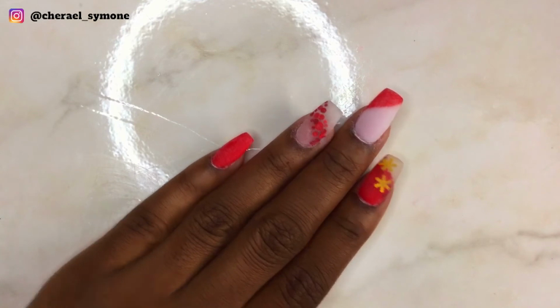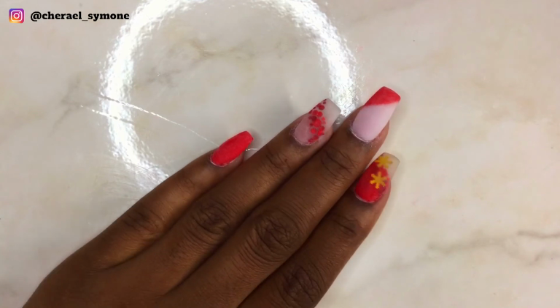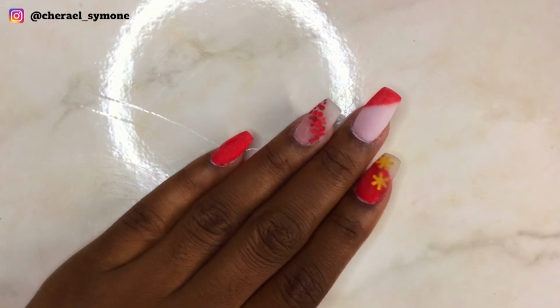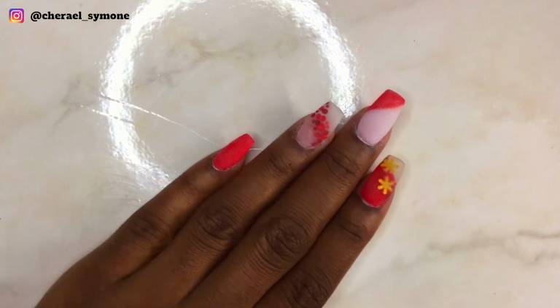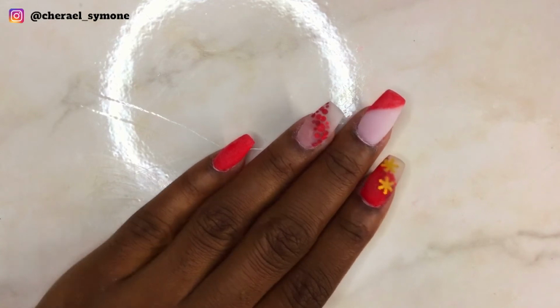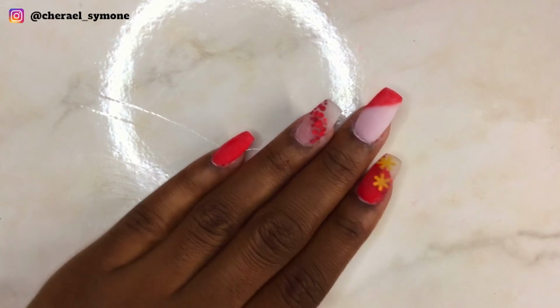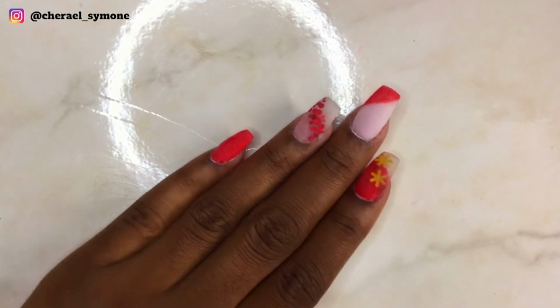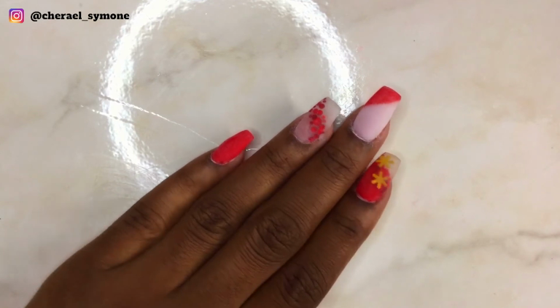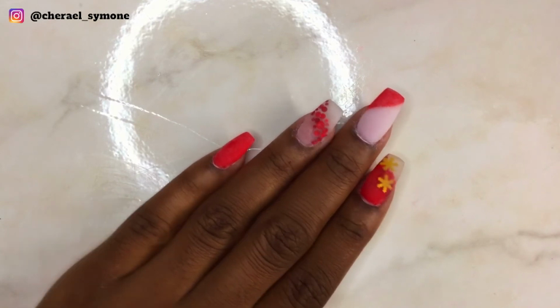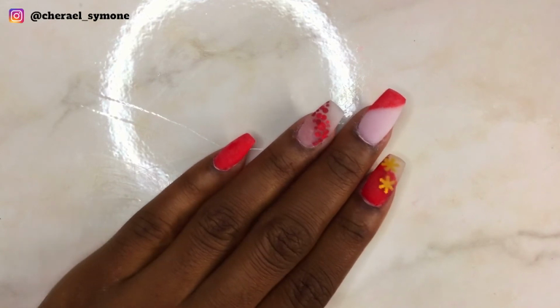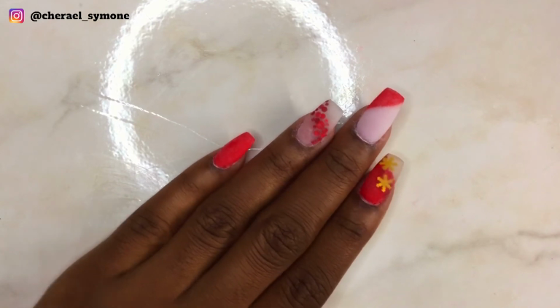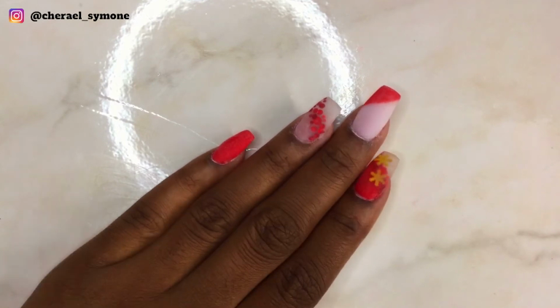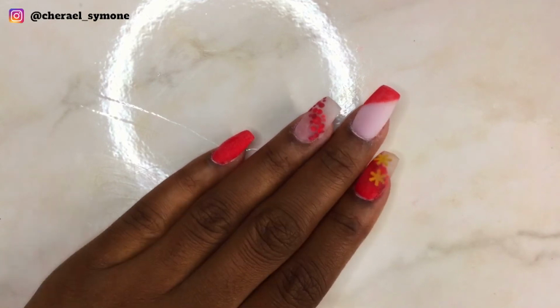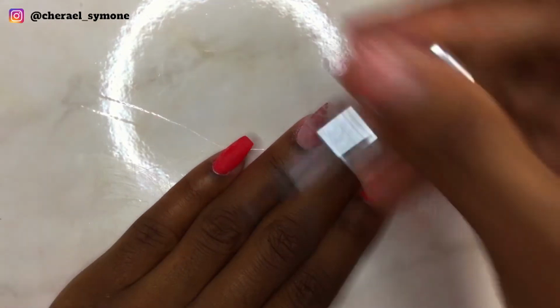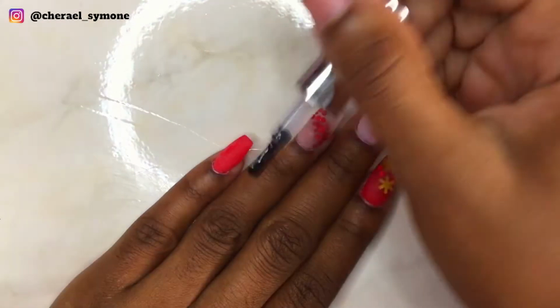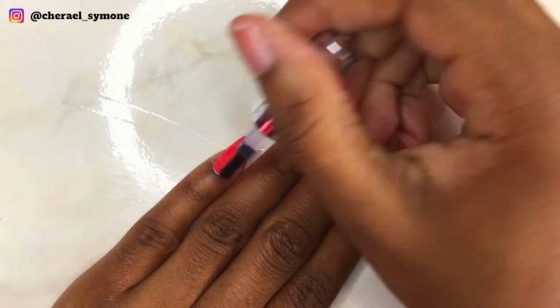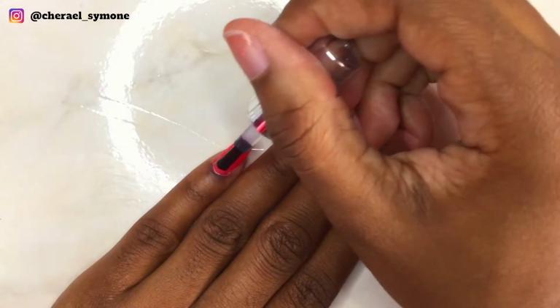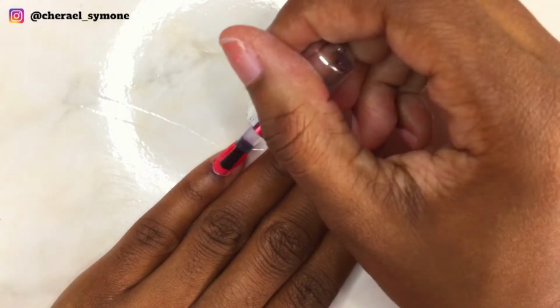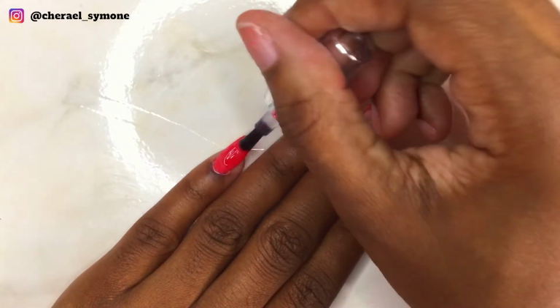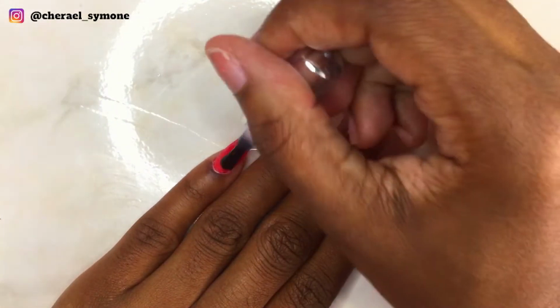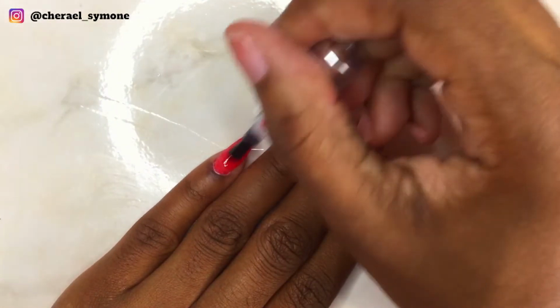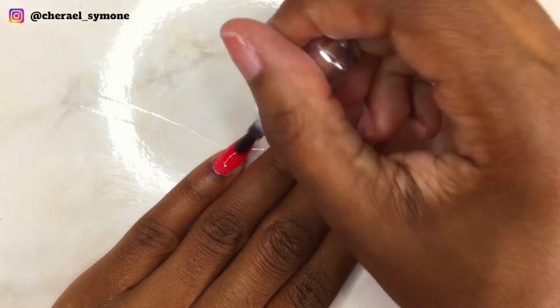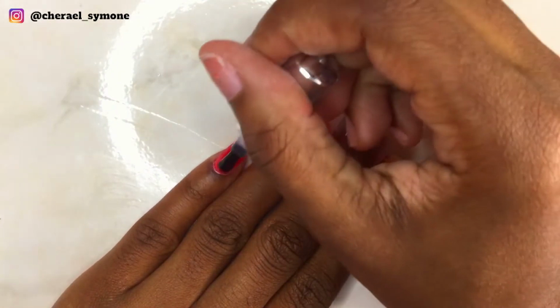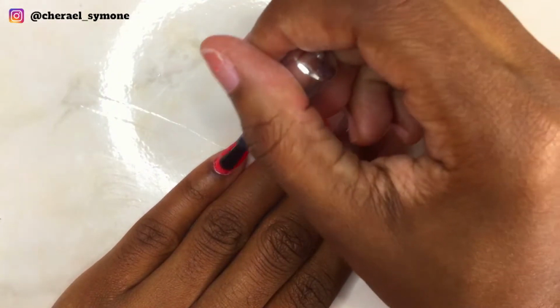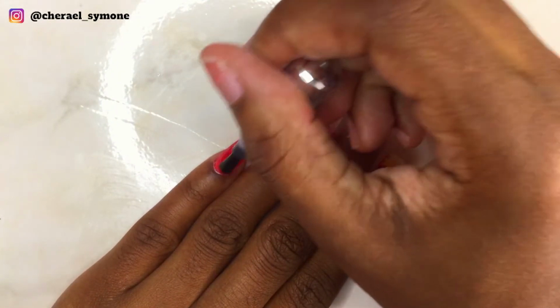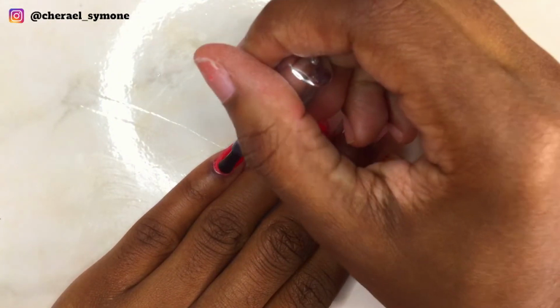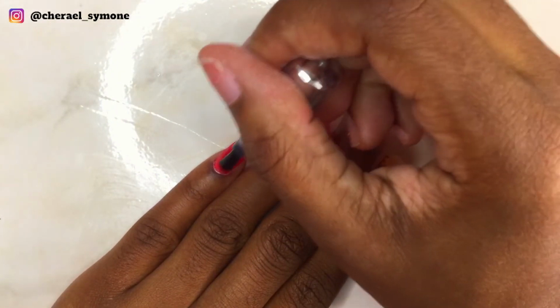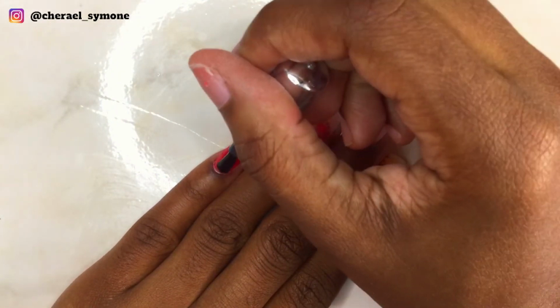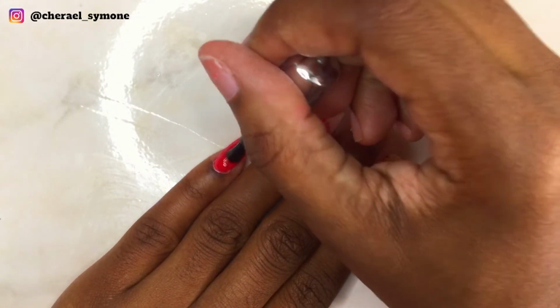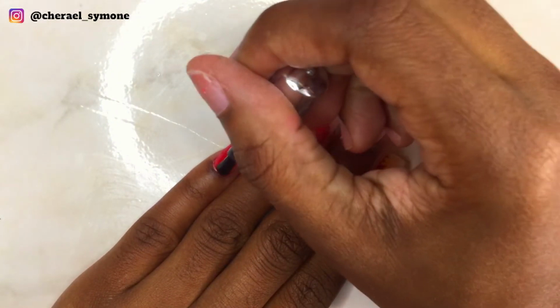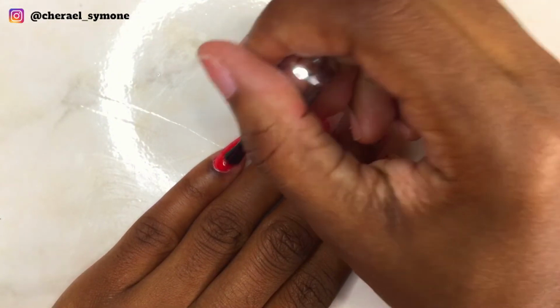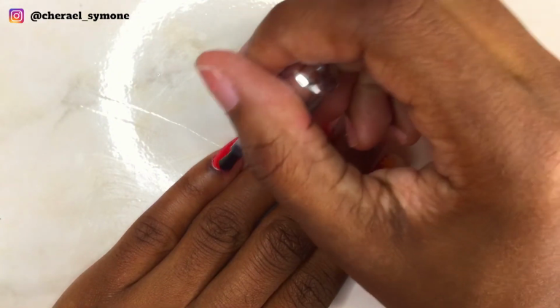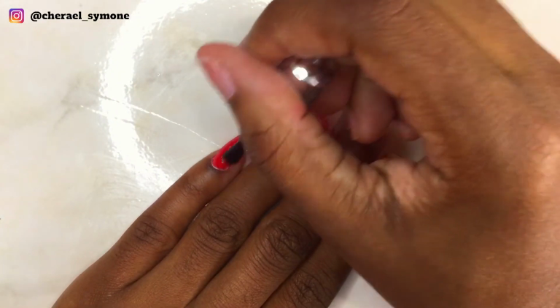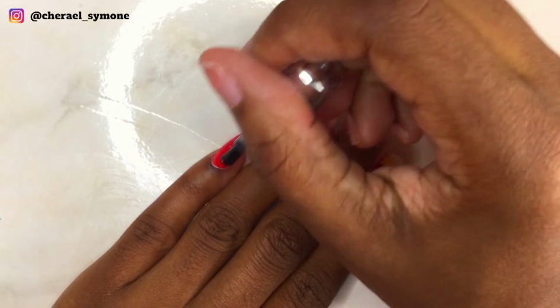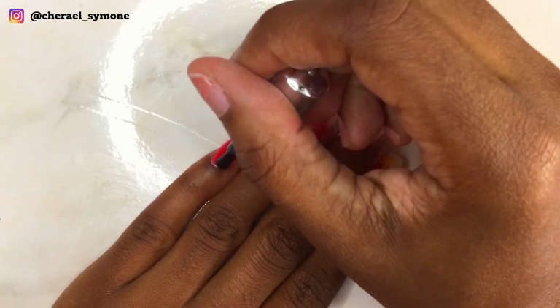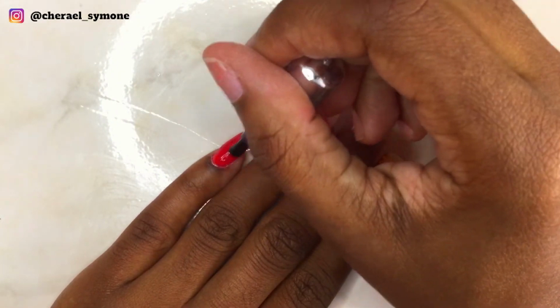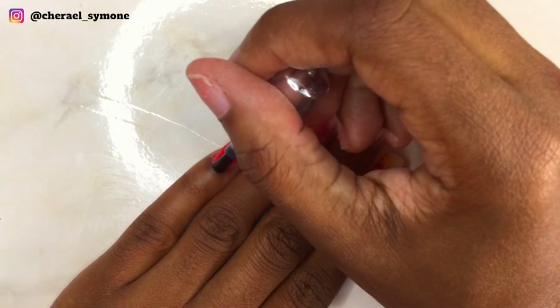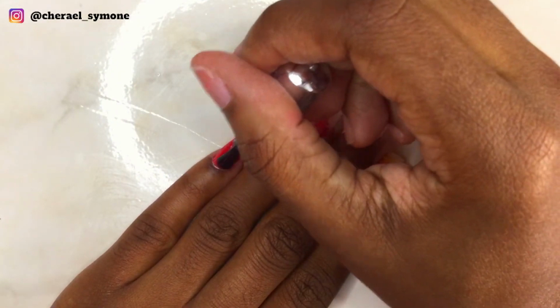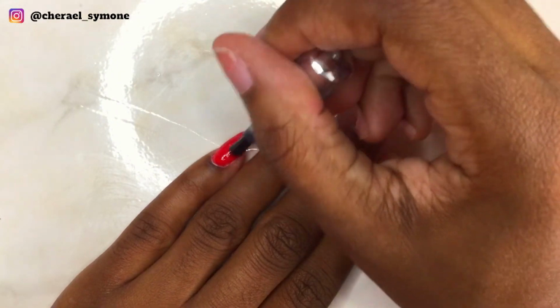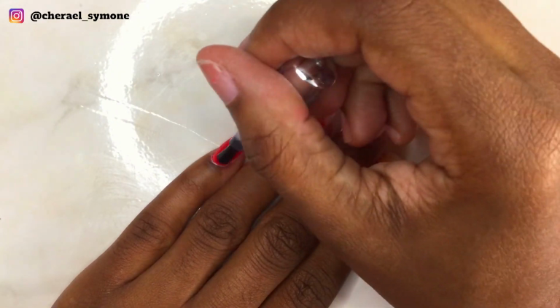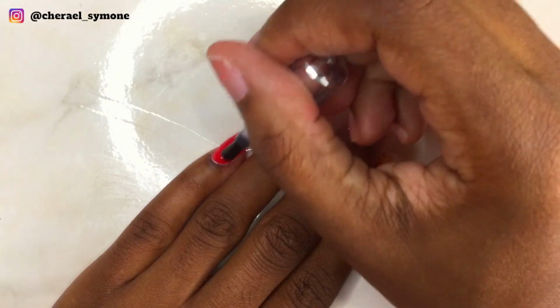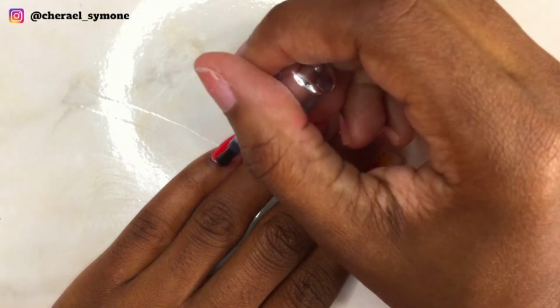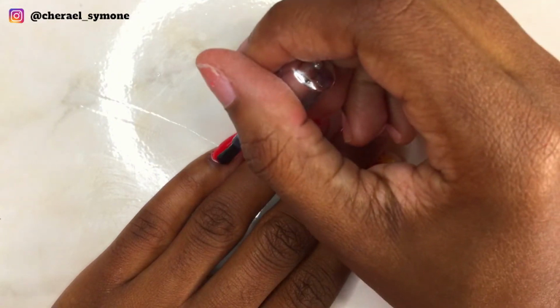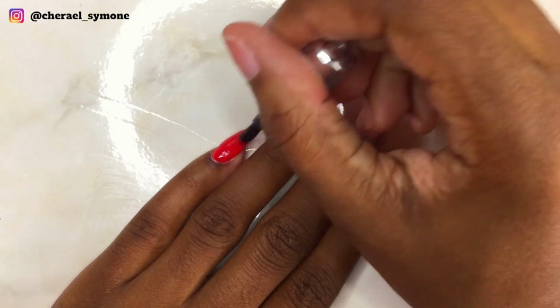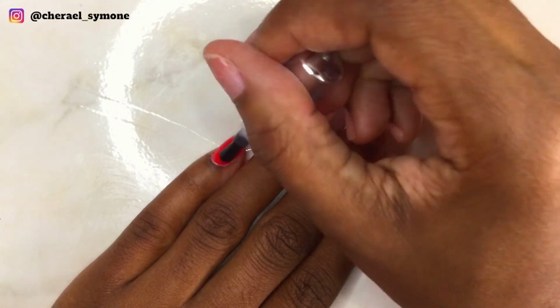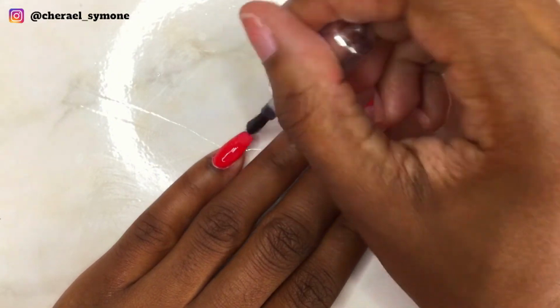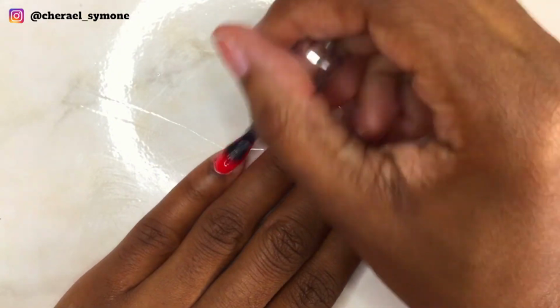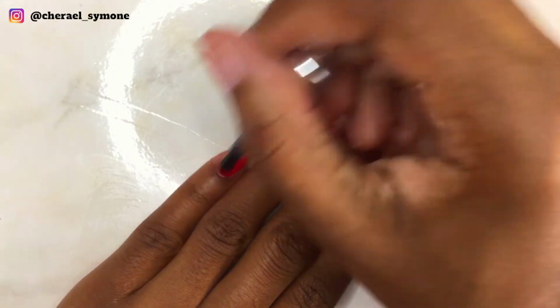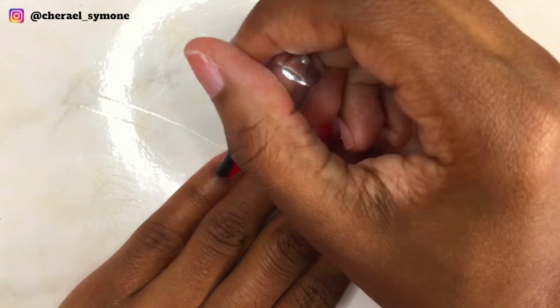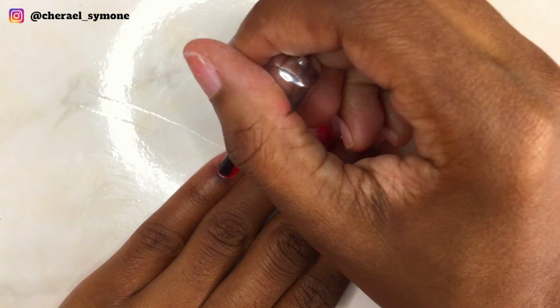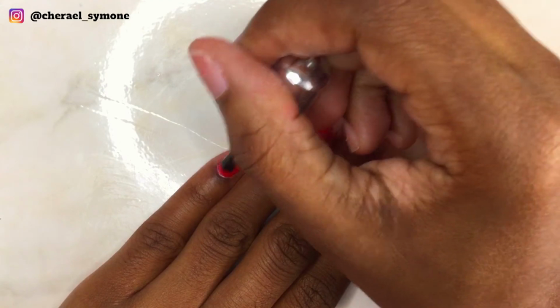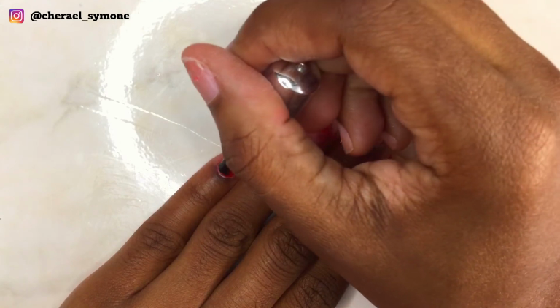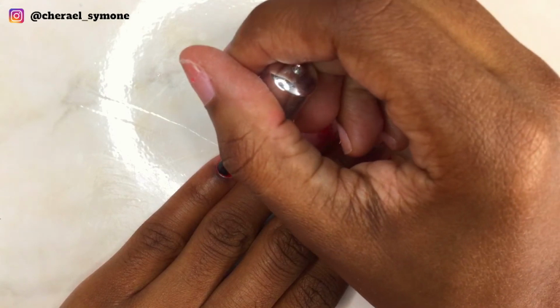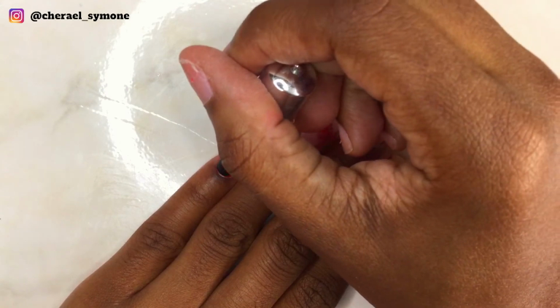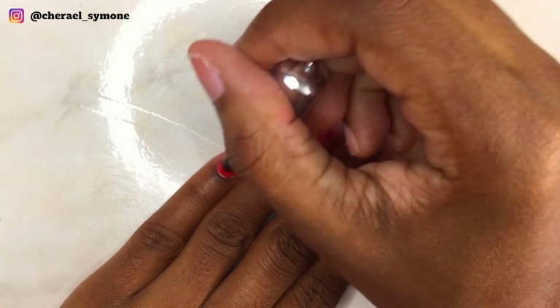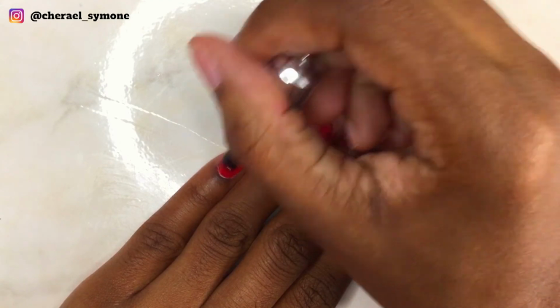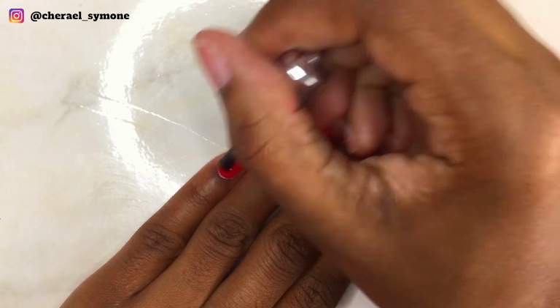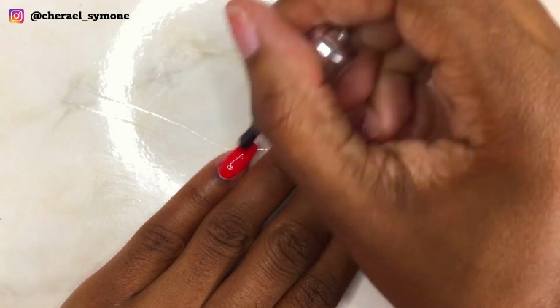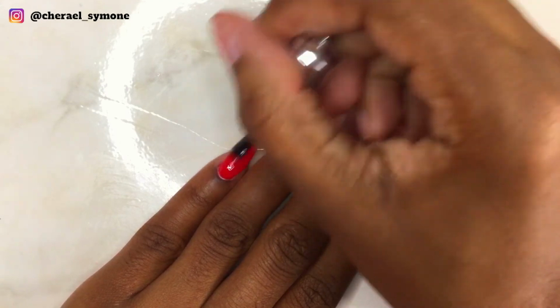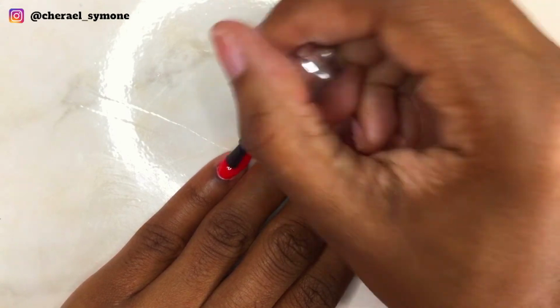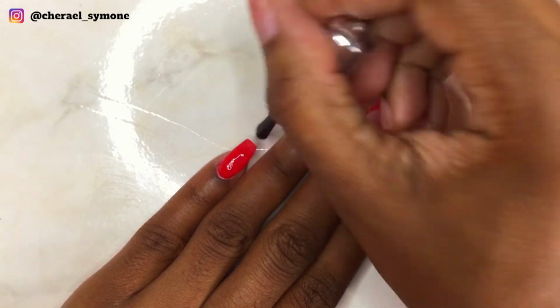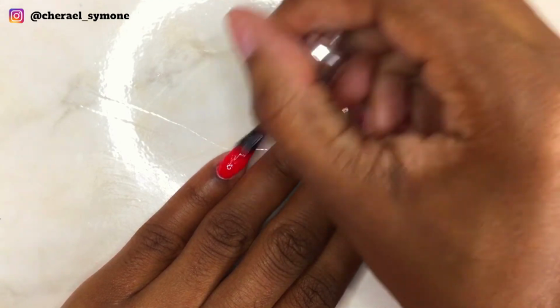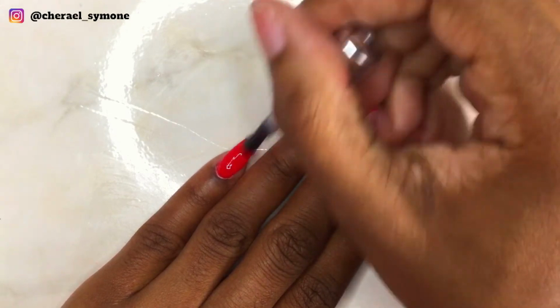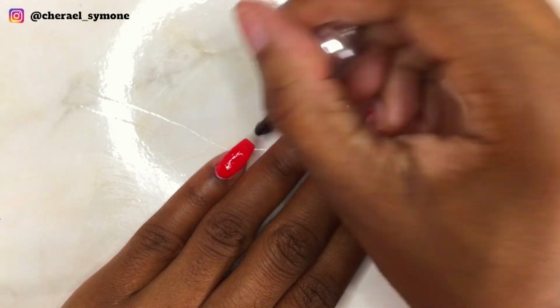This is after filing off the nails. Now I apply my Mother Ones gel top coat and cure for 30 seconds.